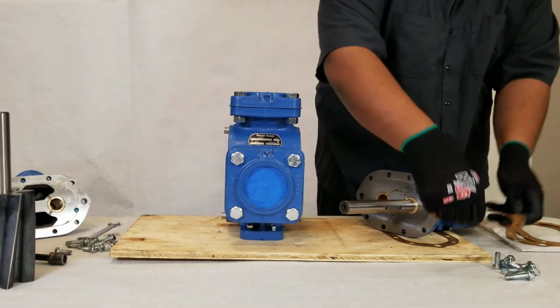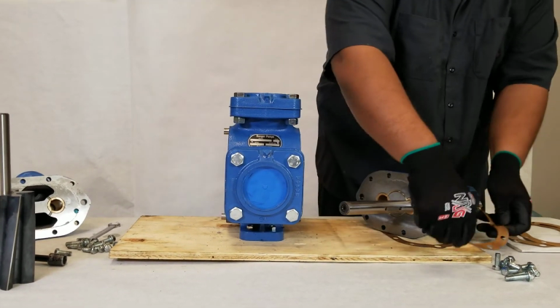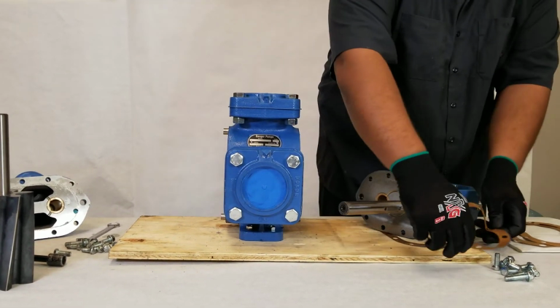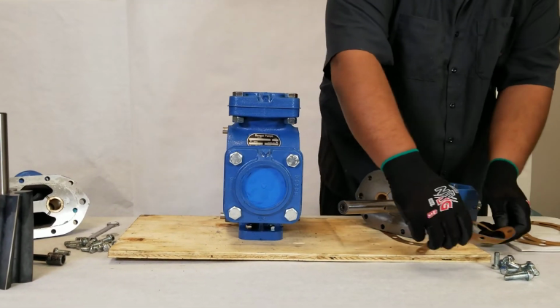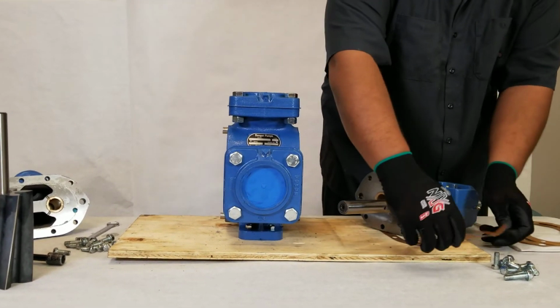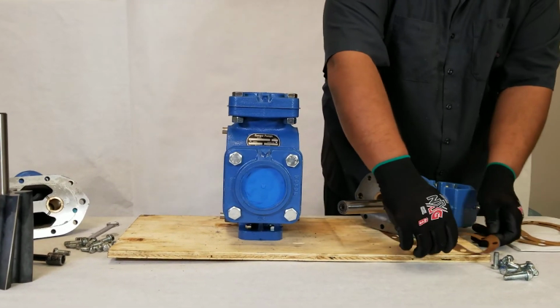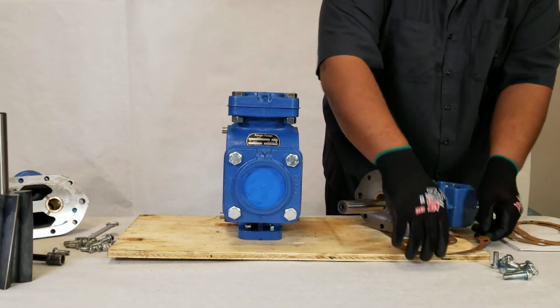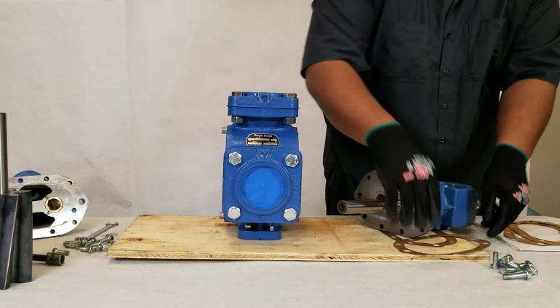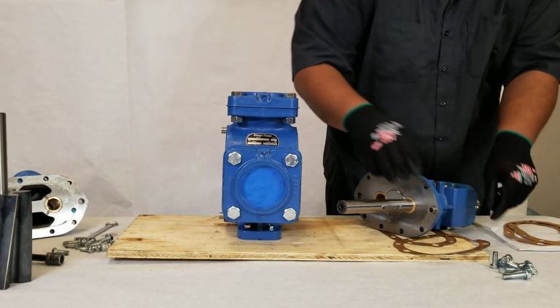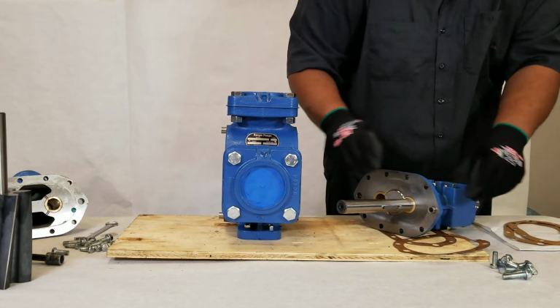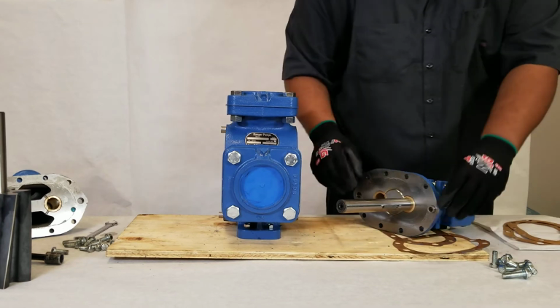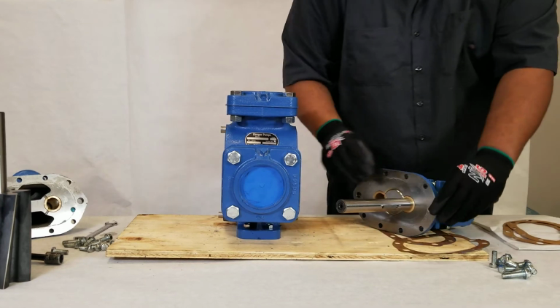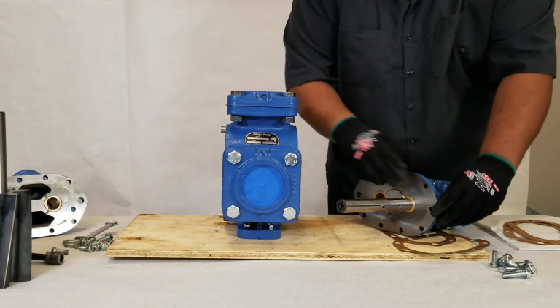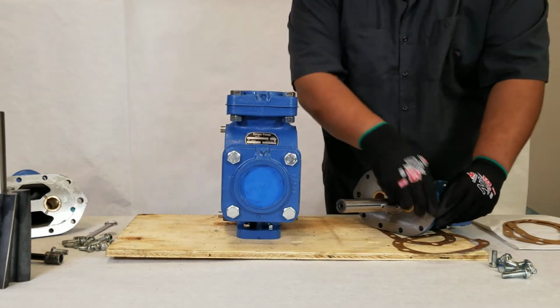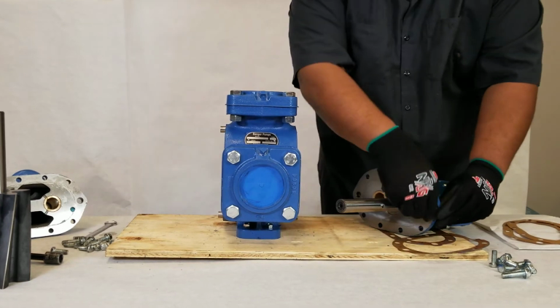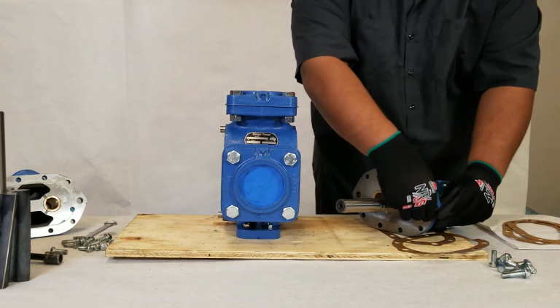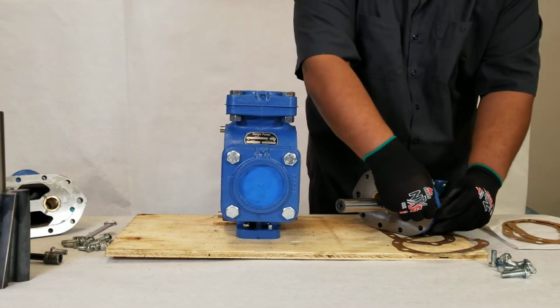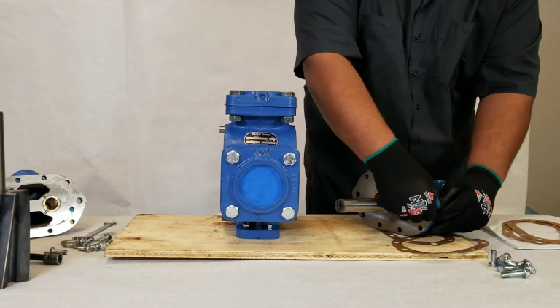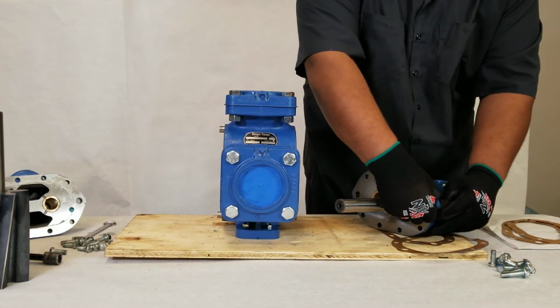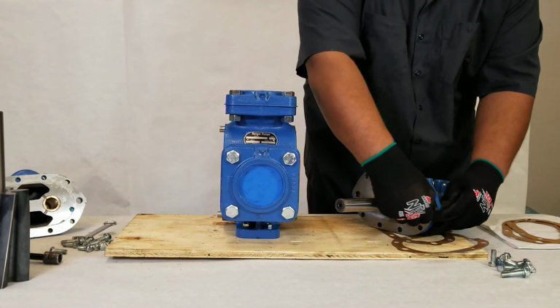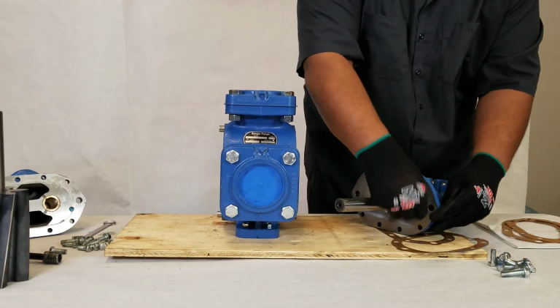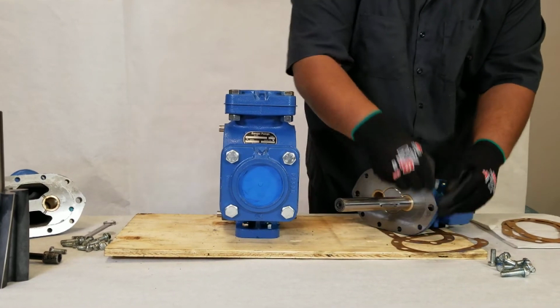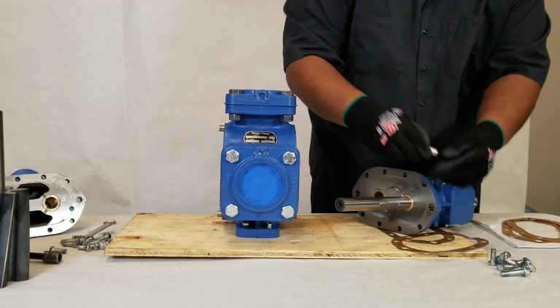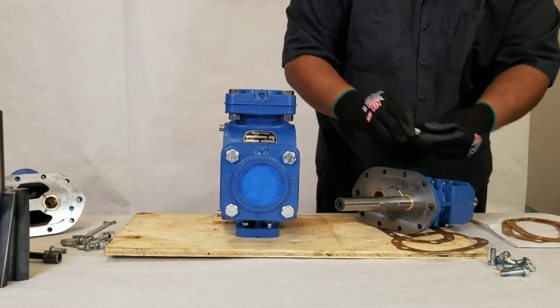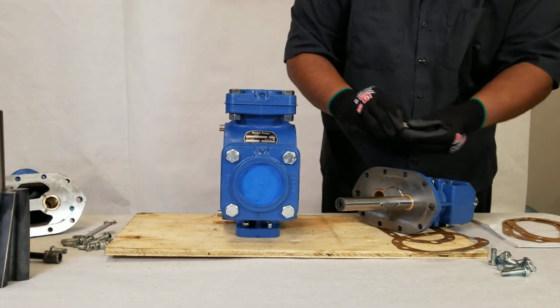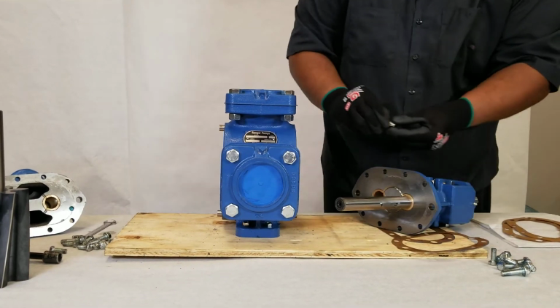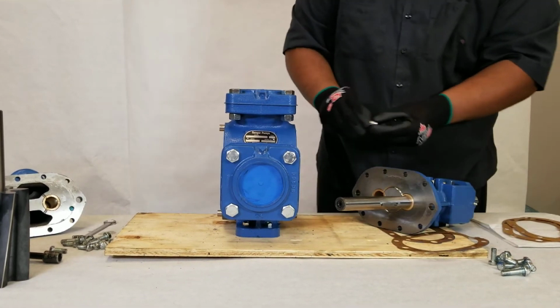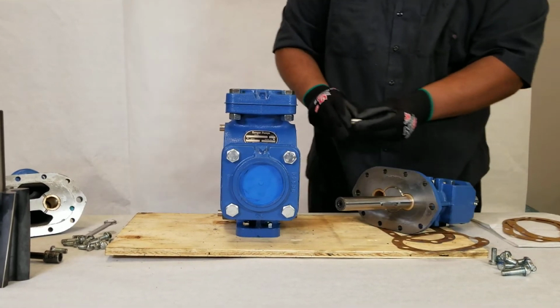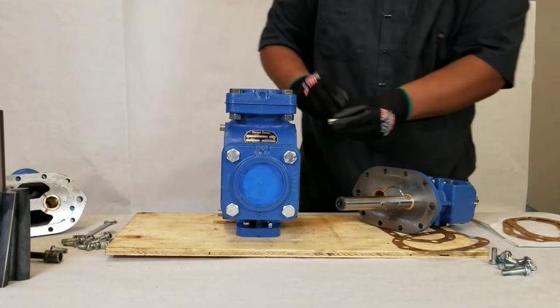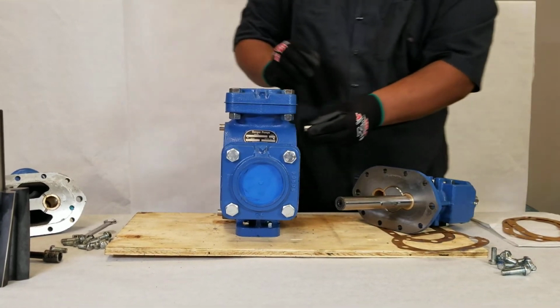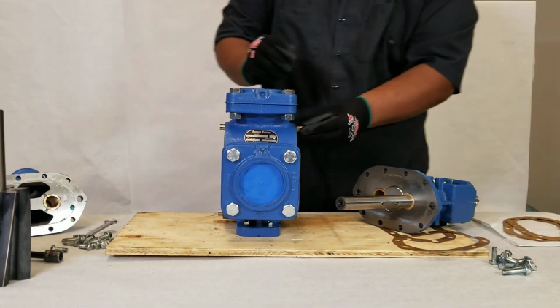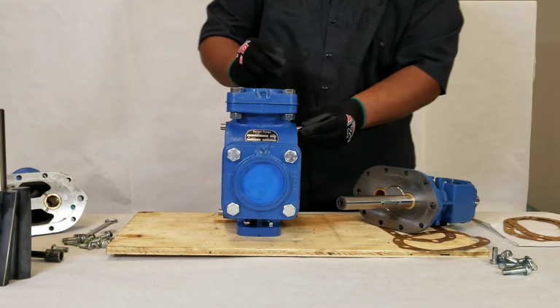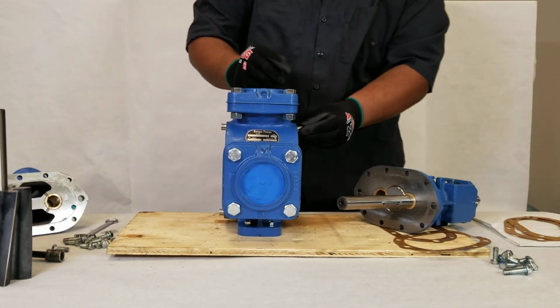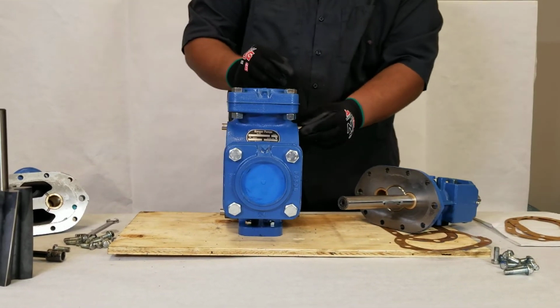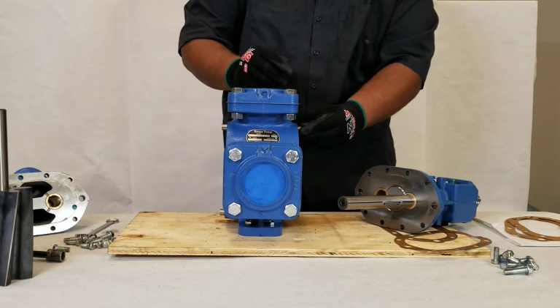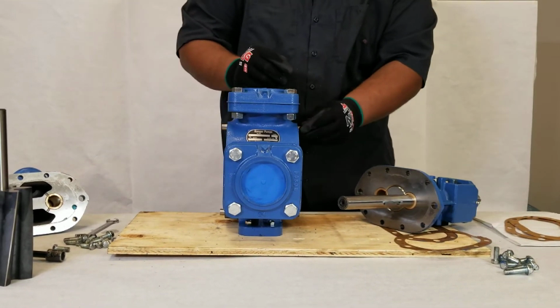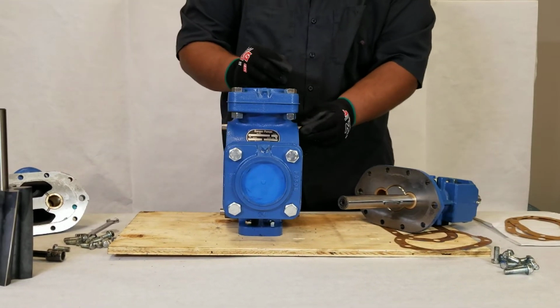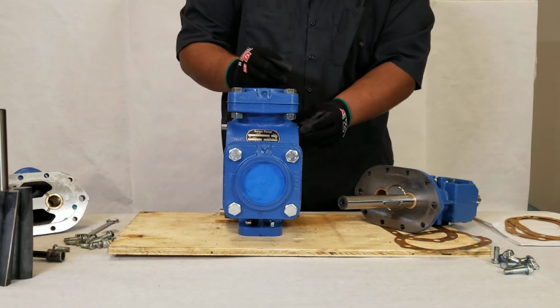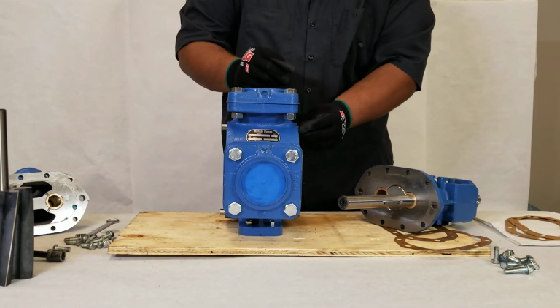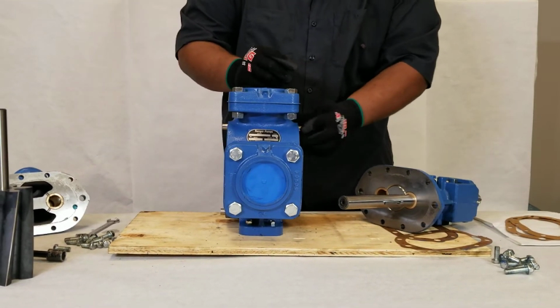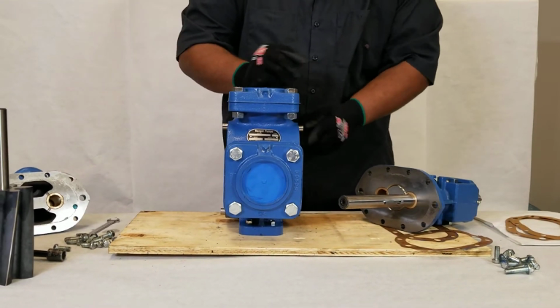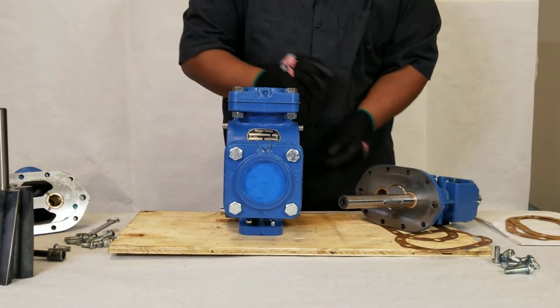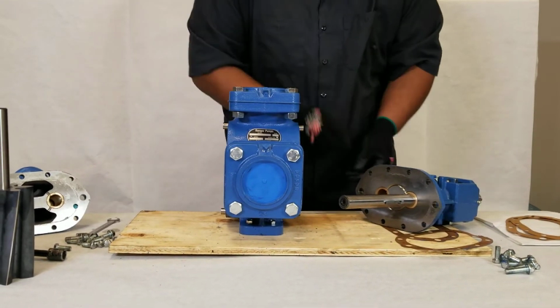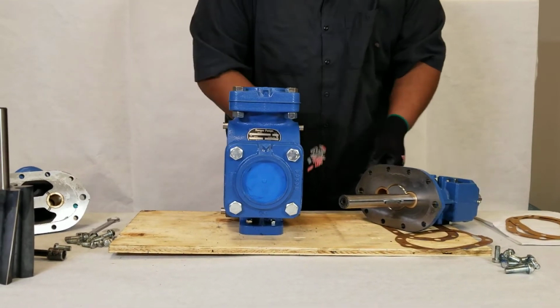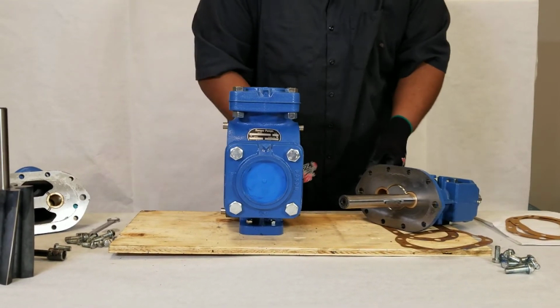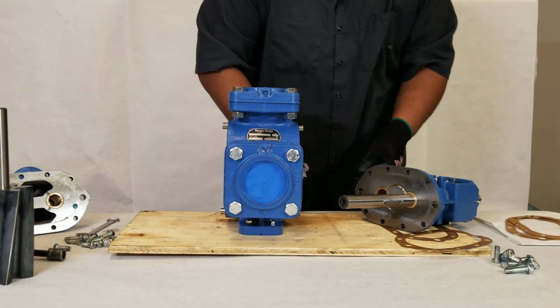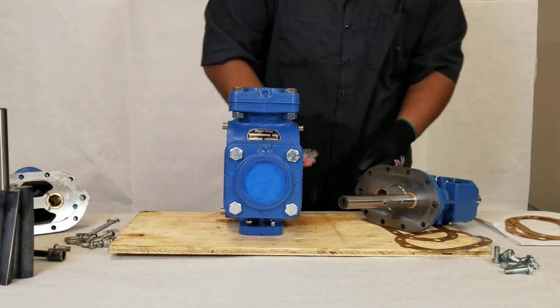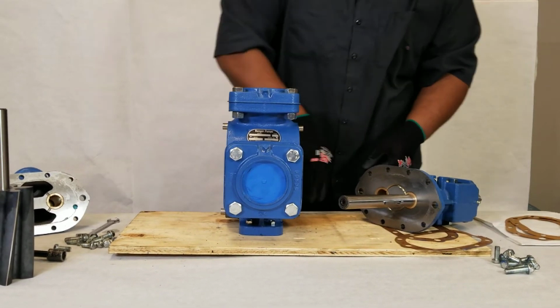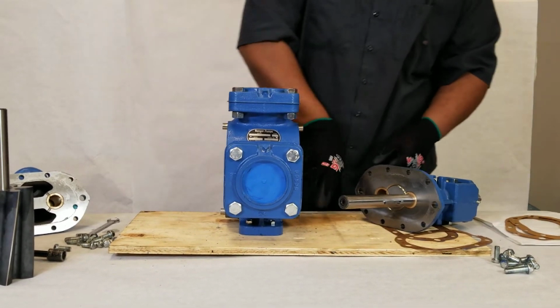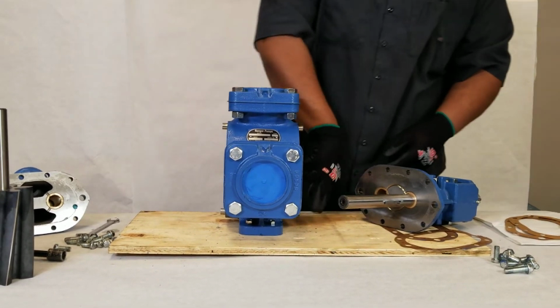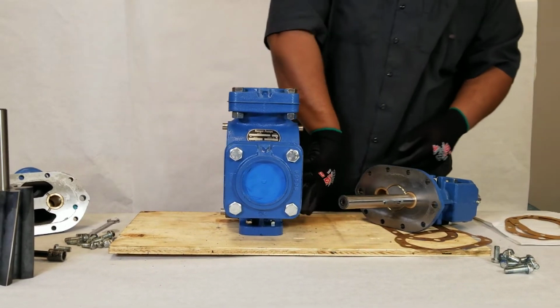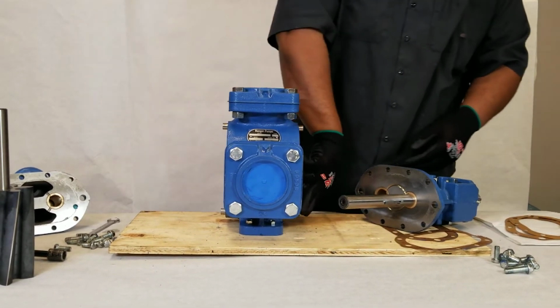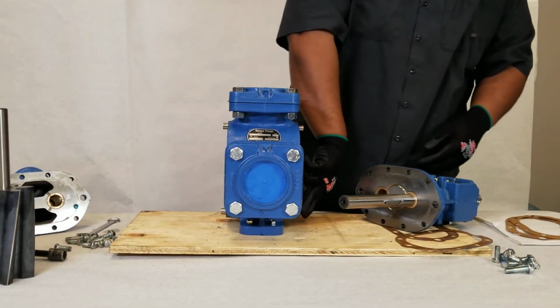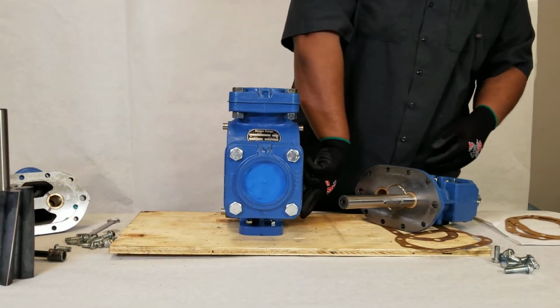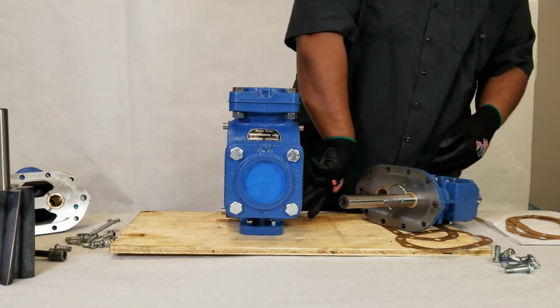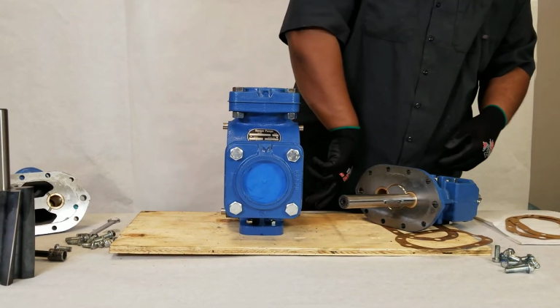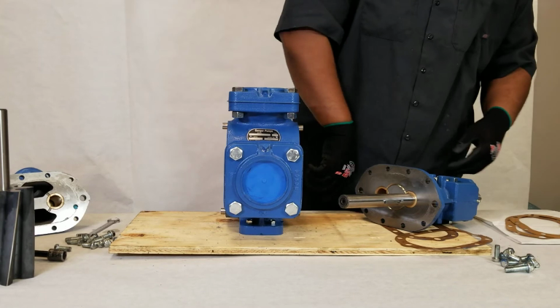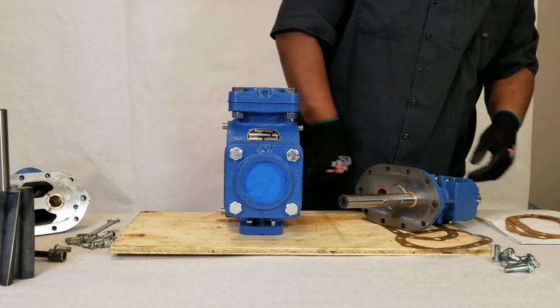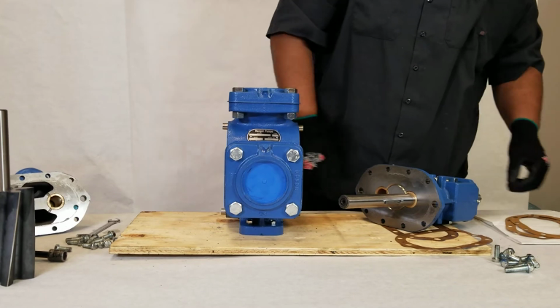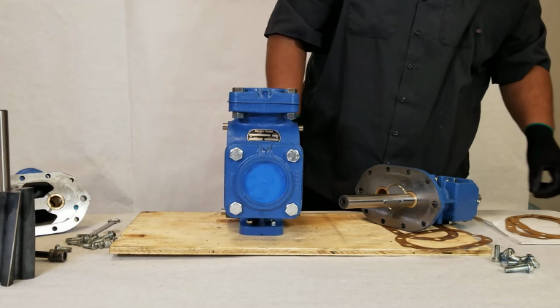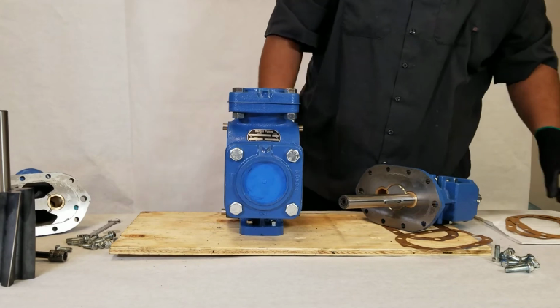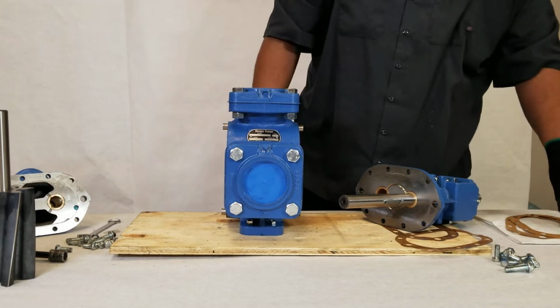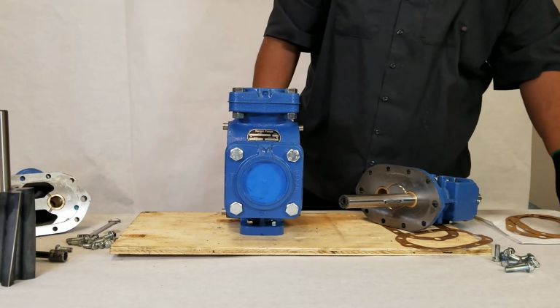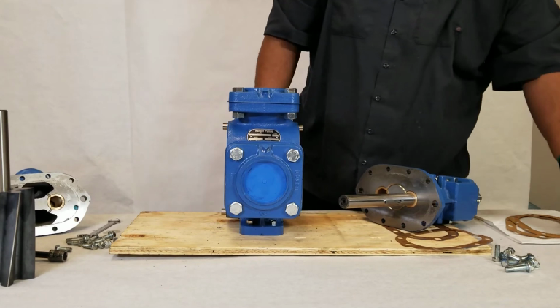At this point in time, some configurations will require you to turn around the center housing. This would be when you would do that.